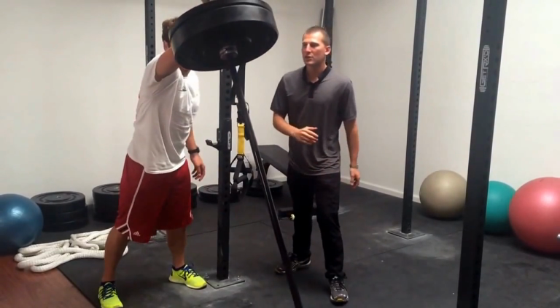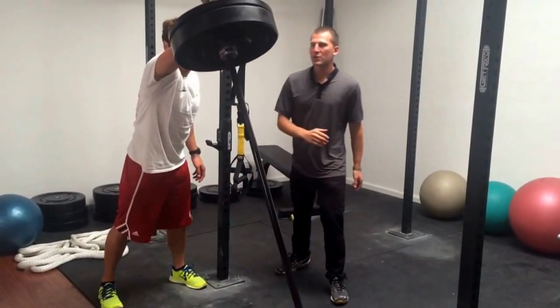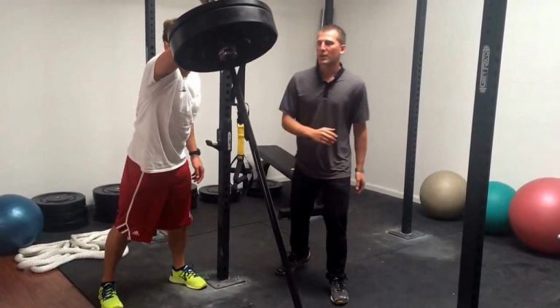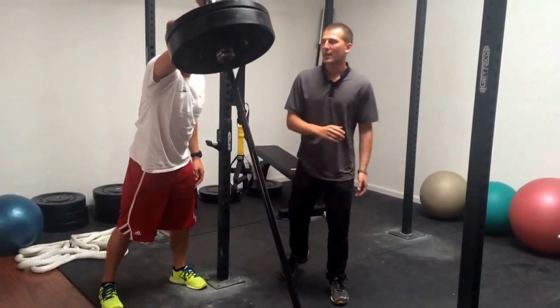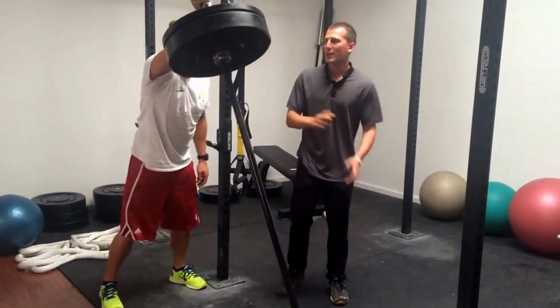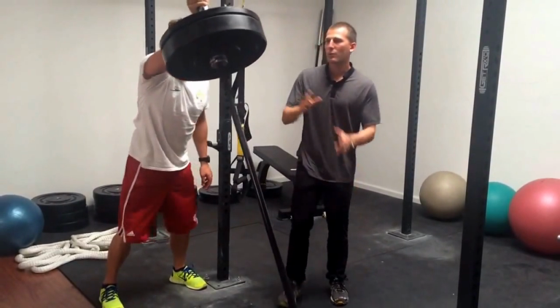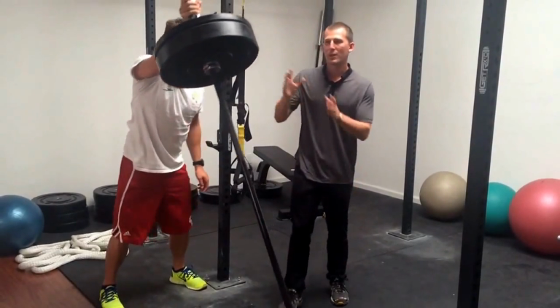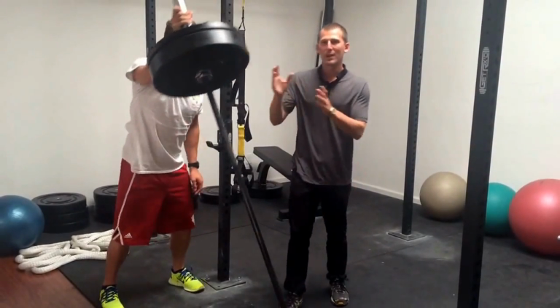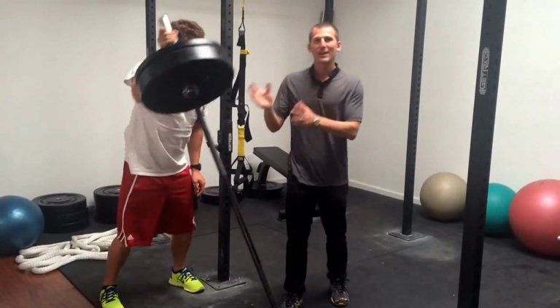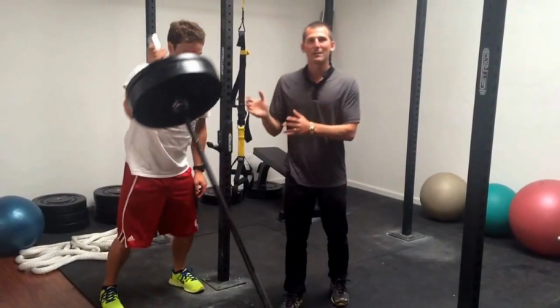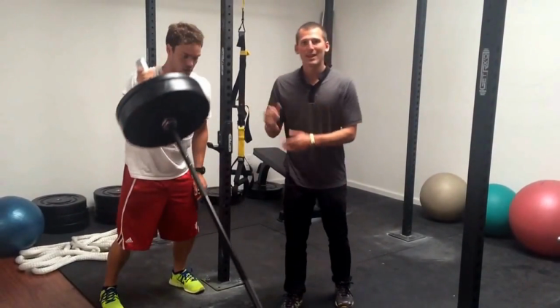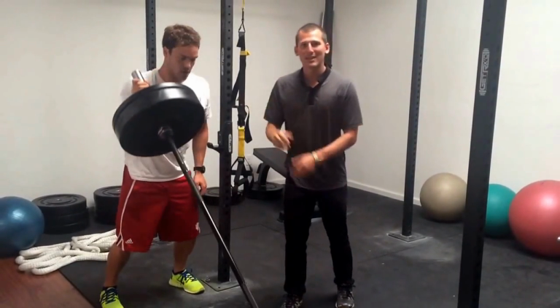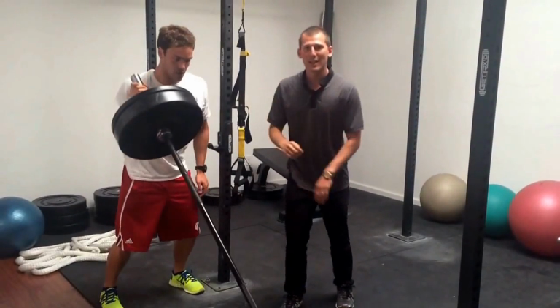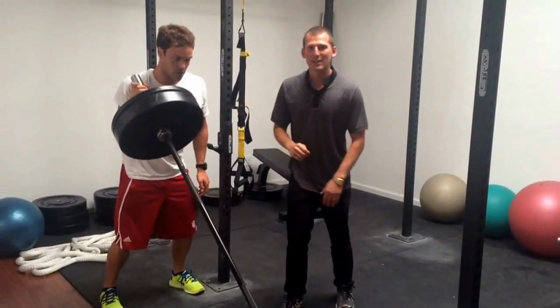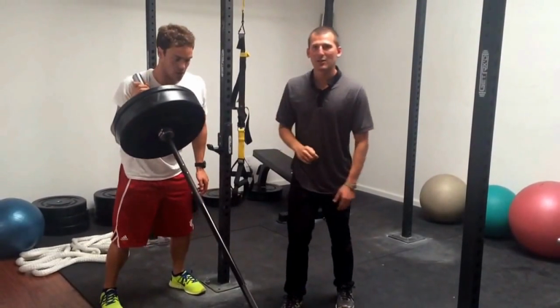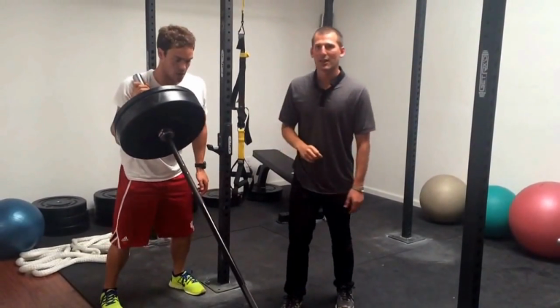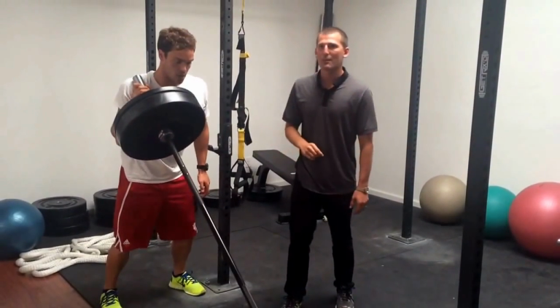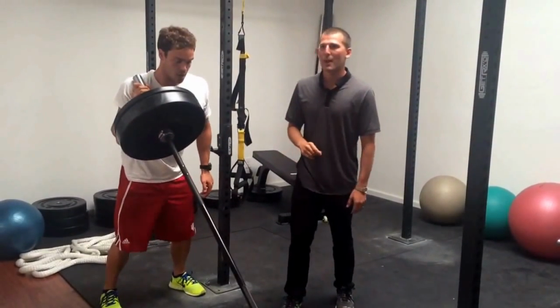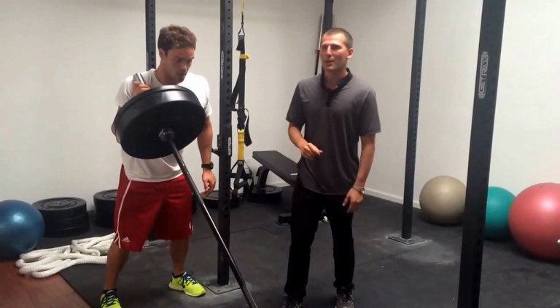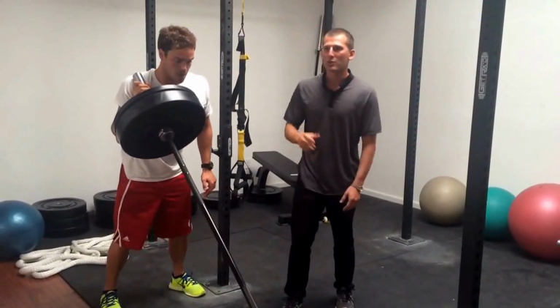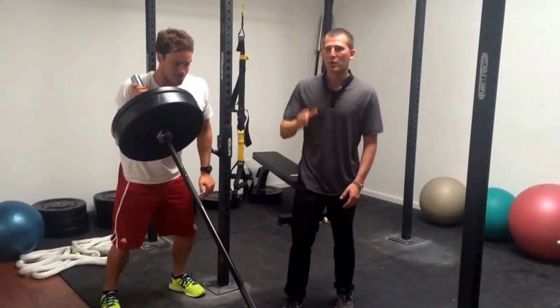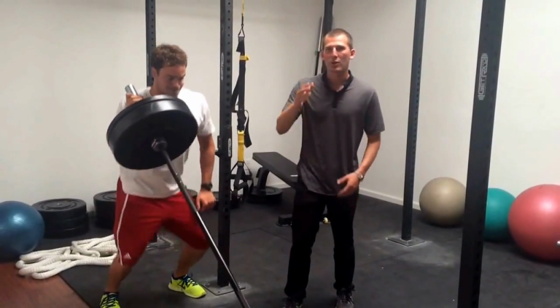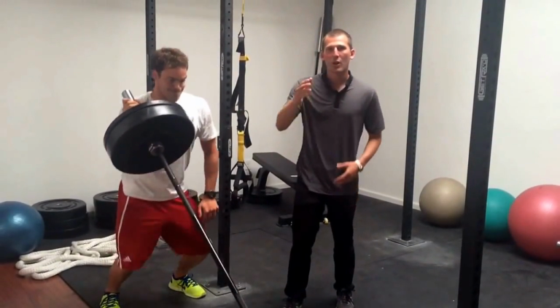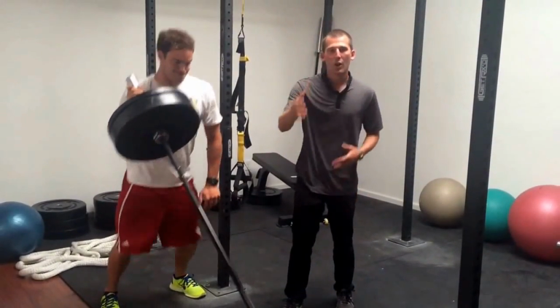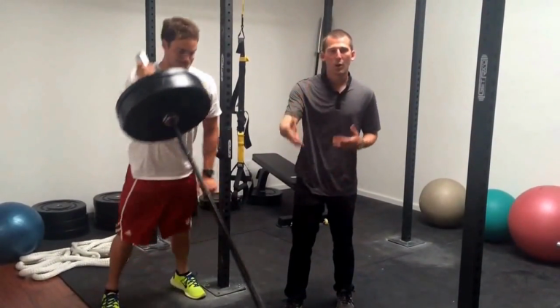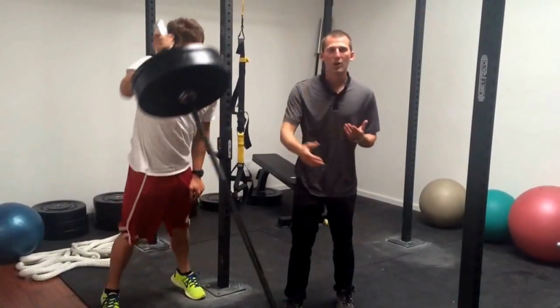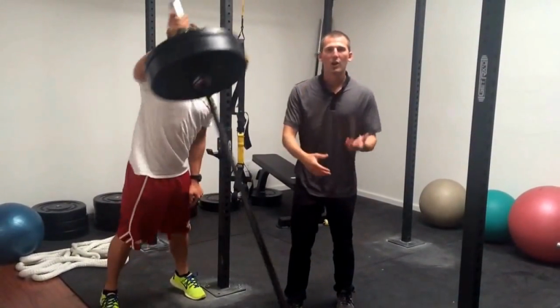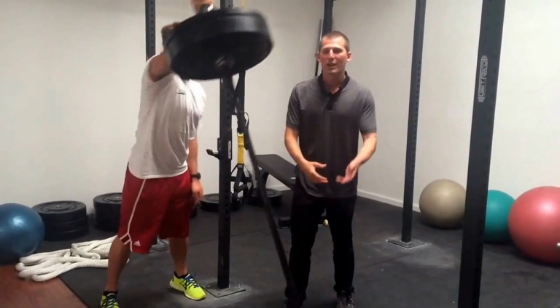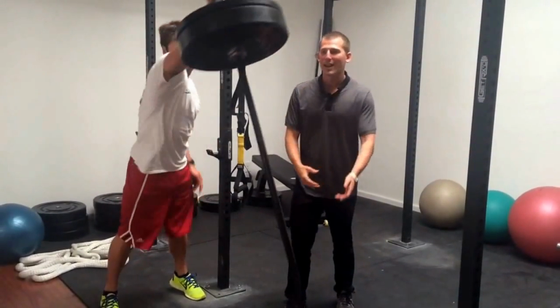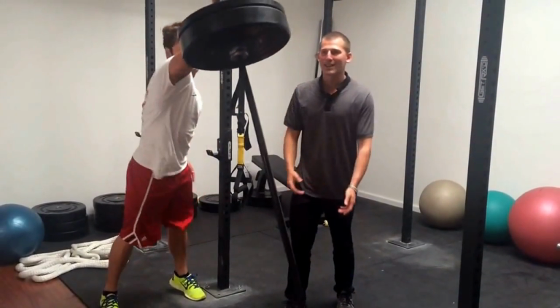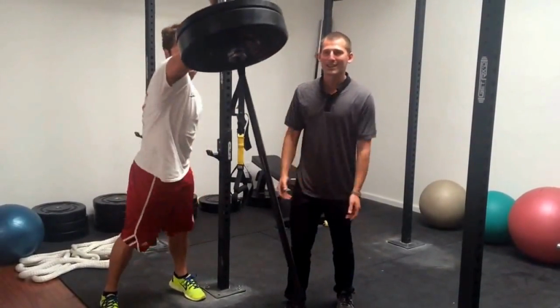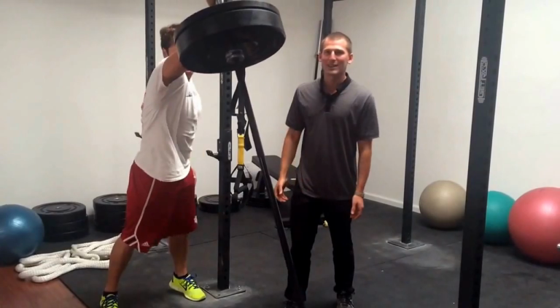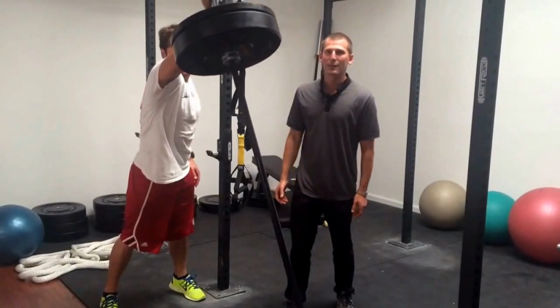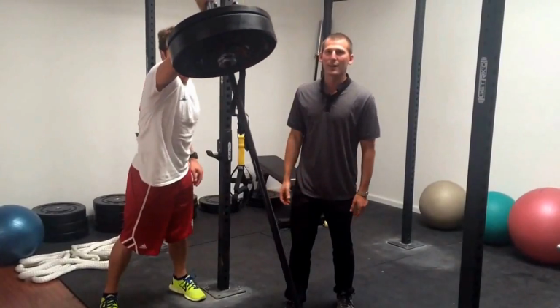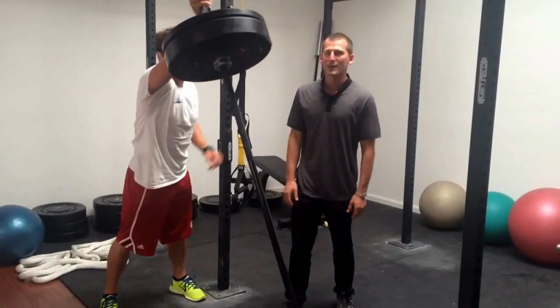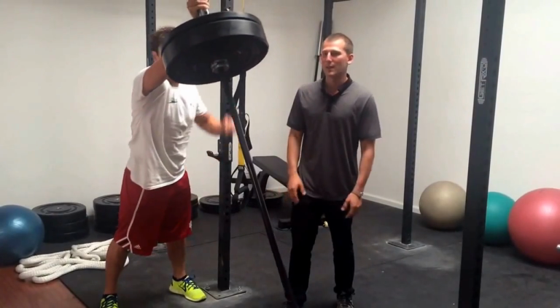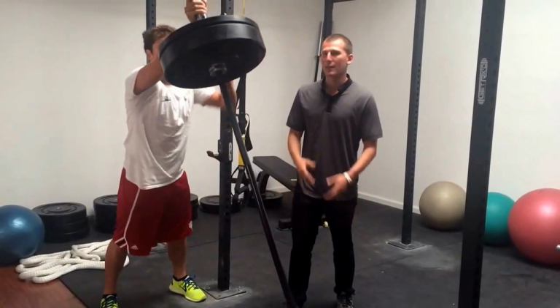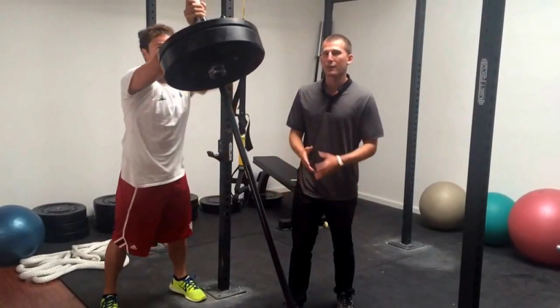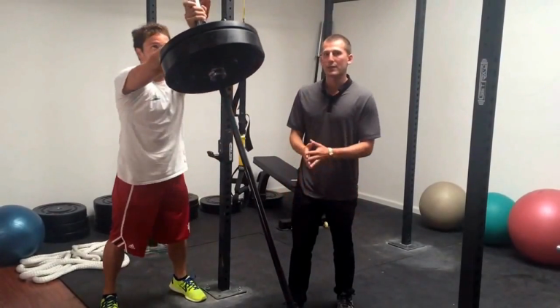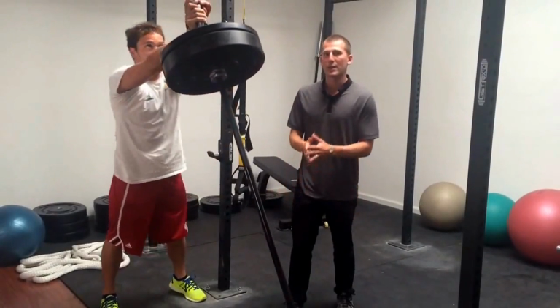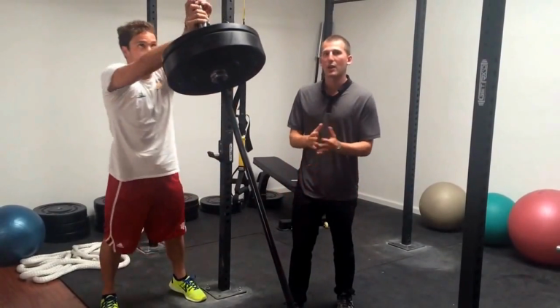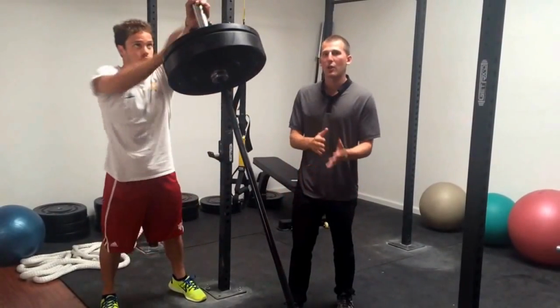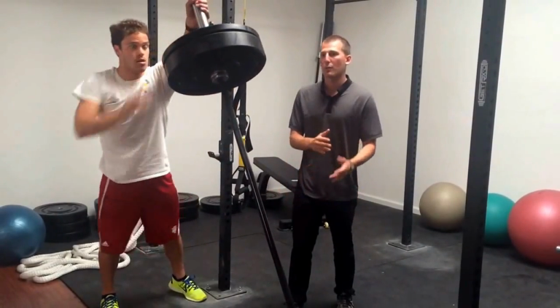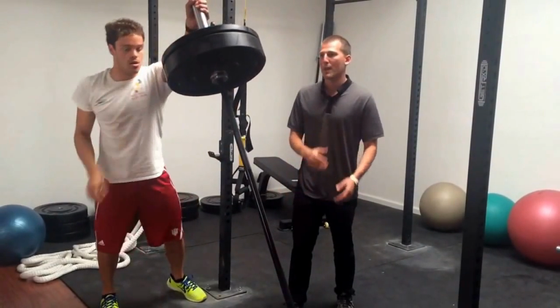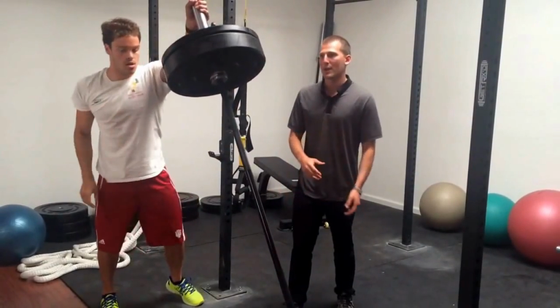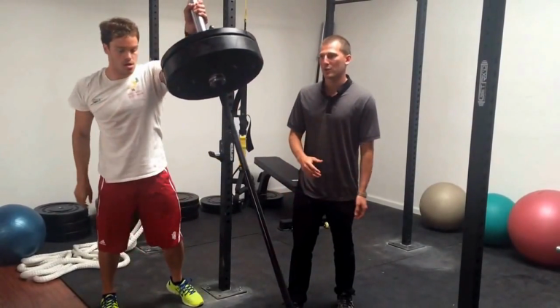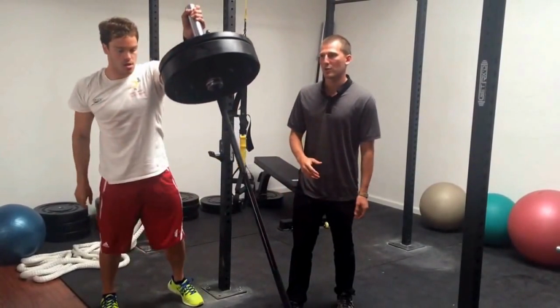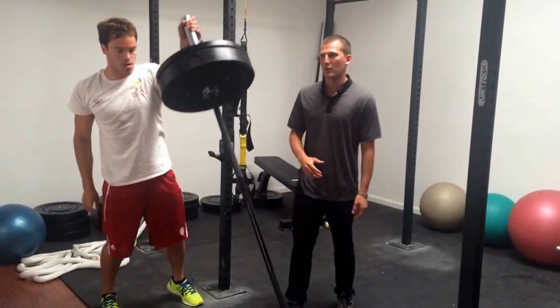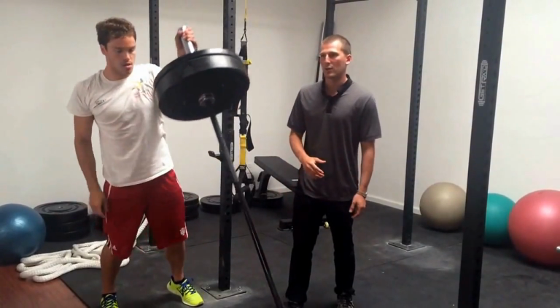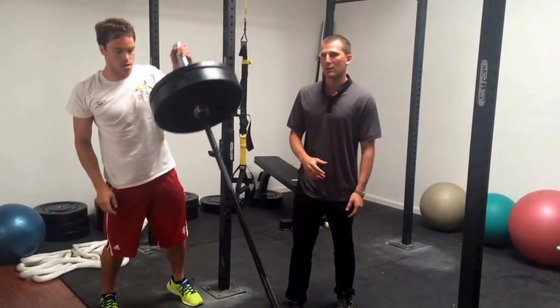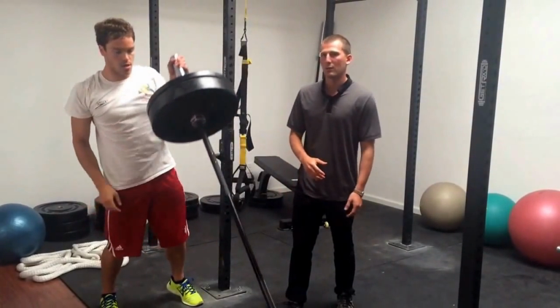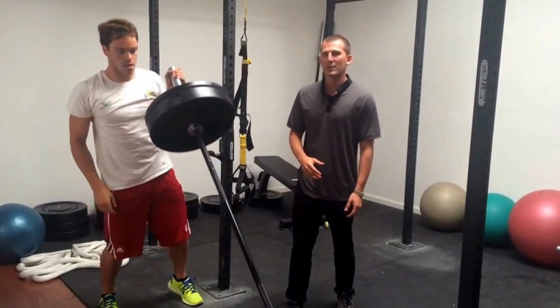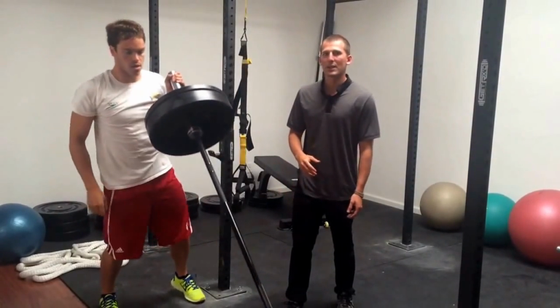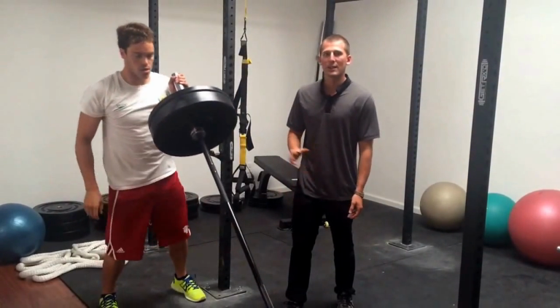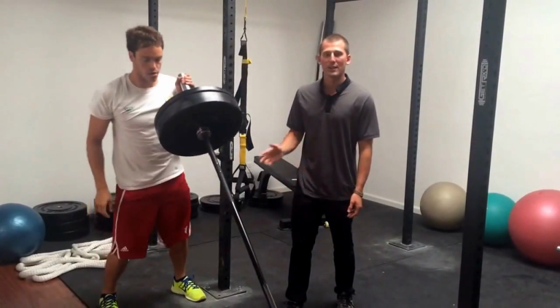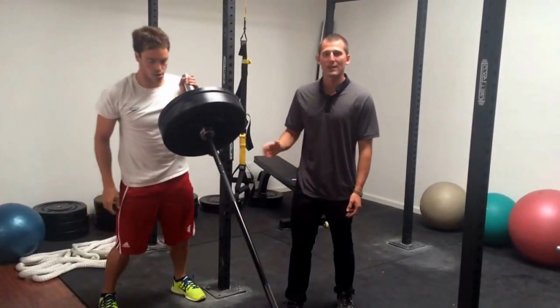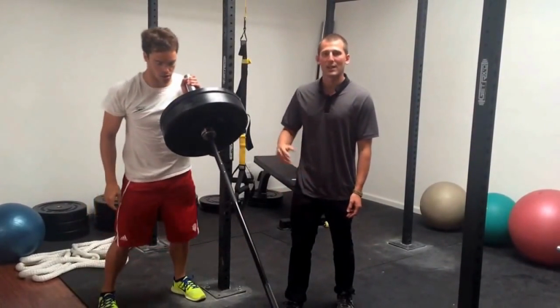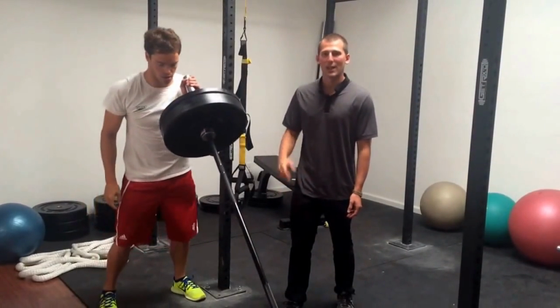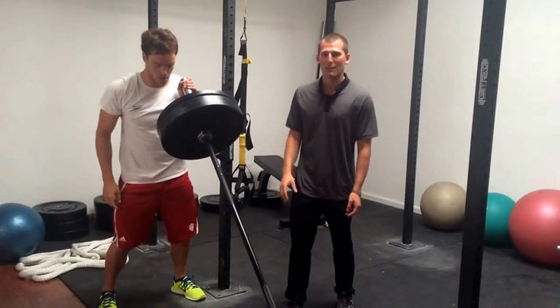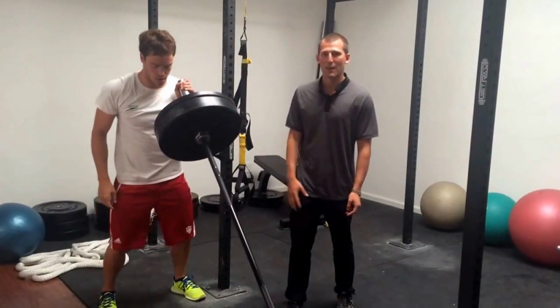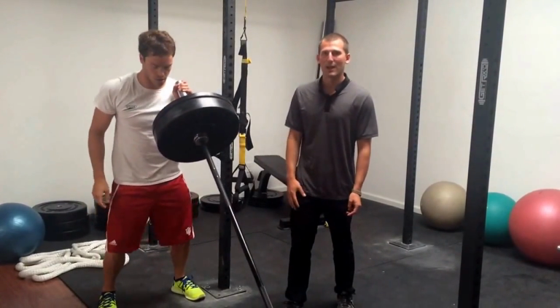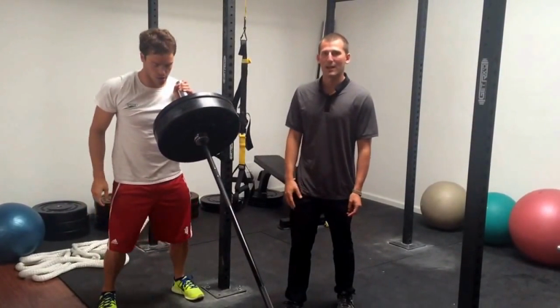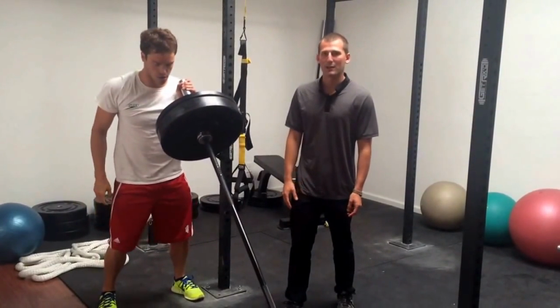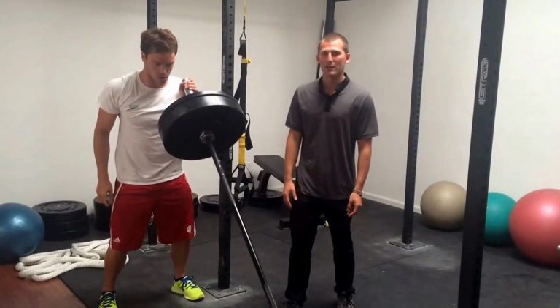Just like he would need to maintain during any backstroke or long axis events like freestyle or backstroke. Once again, this is the landmine exercise.